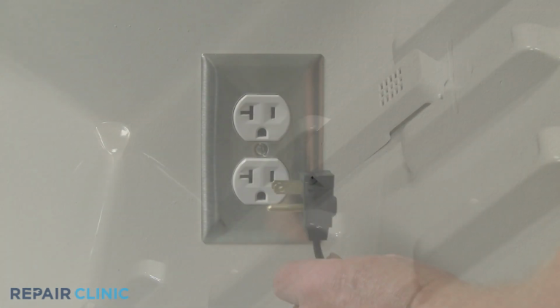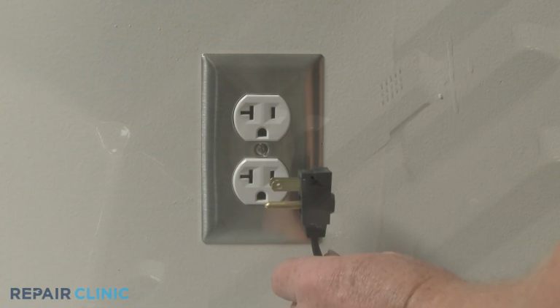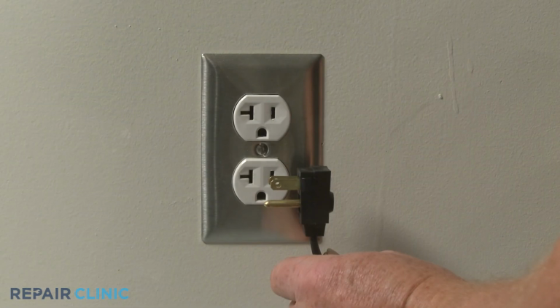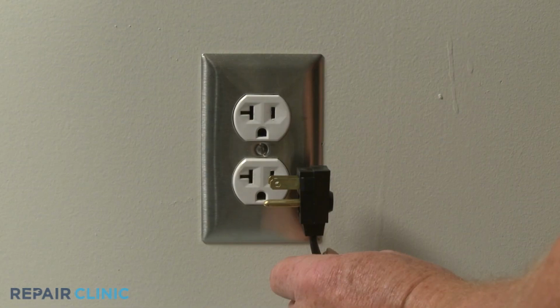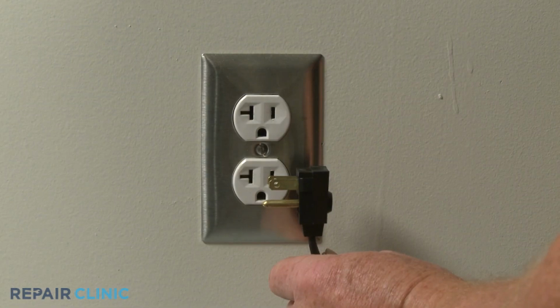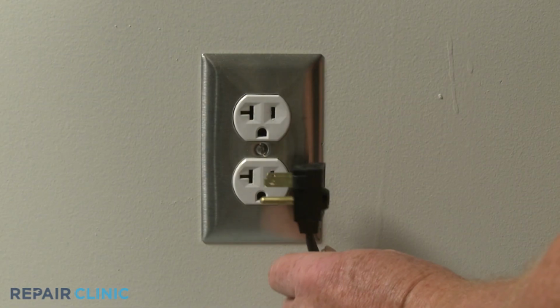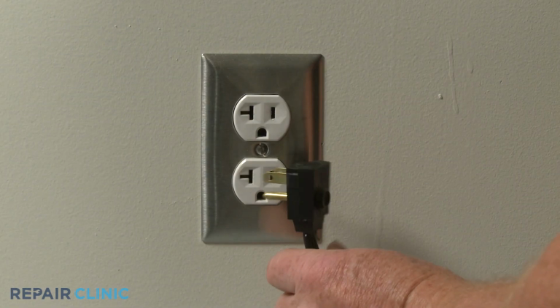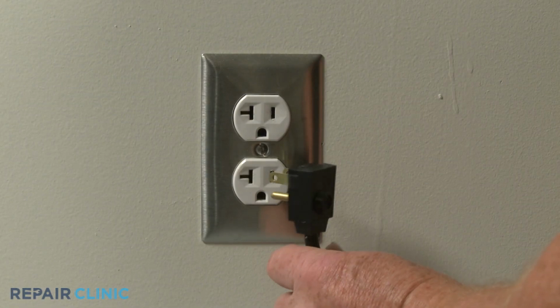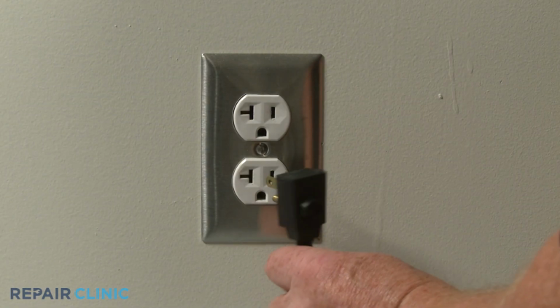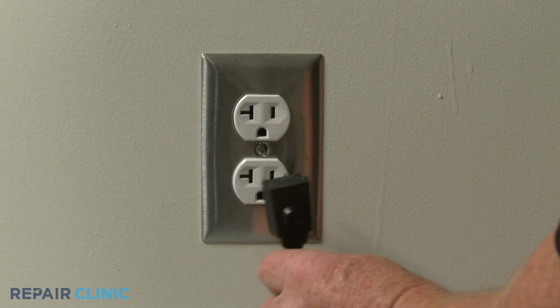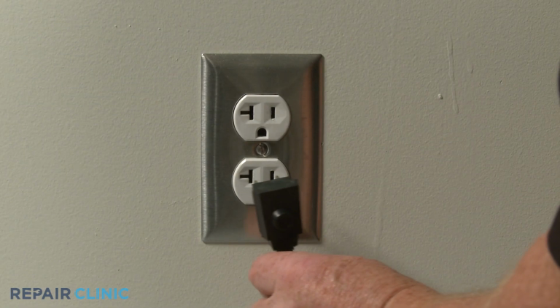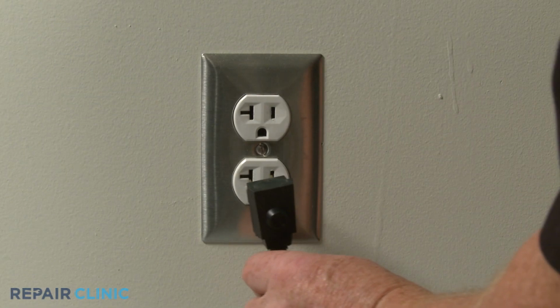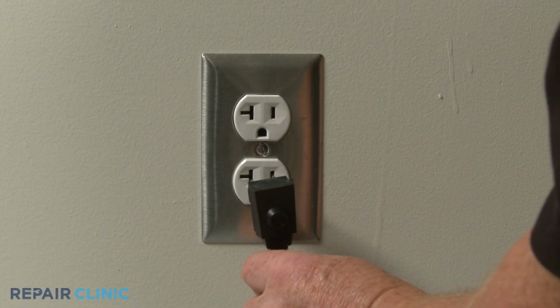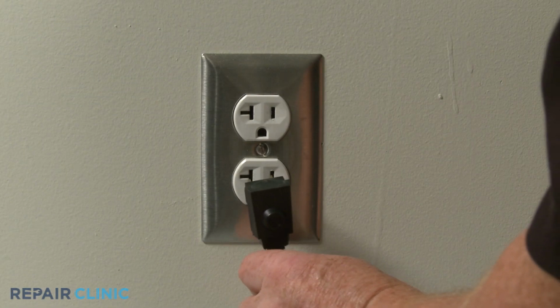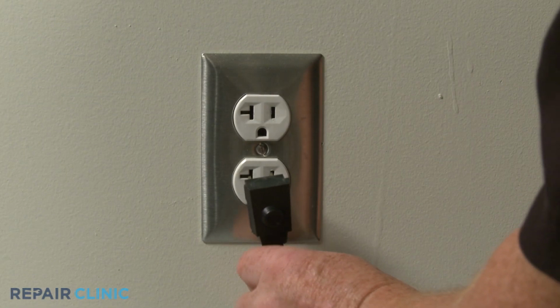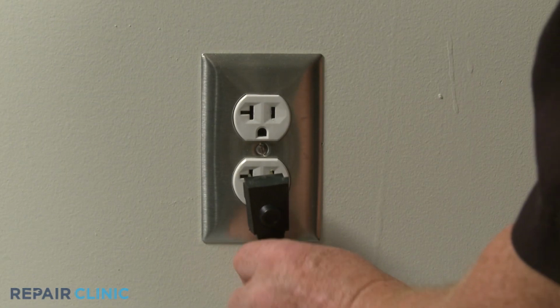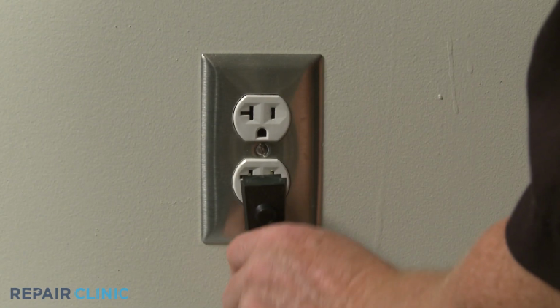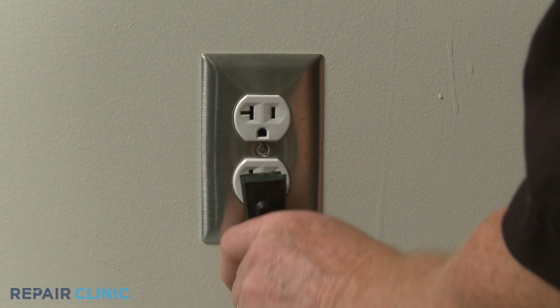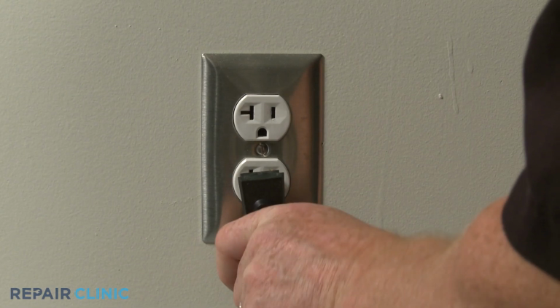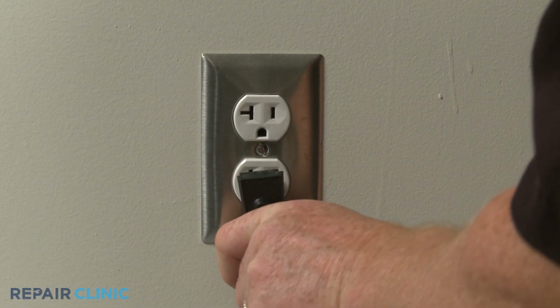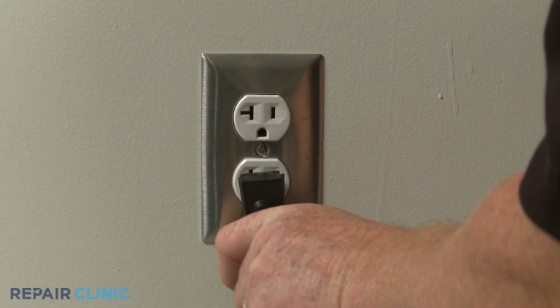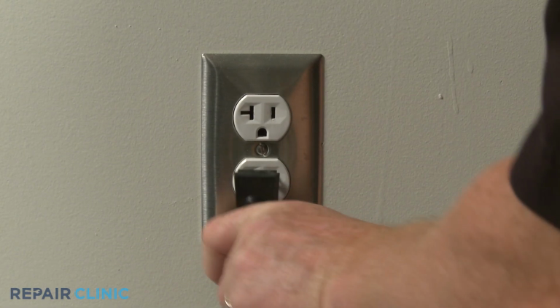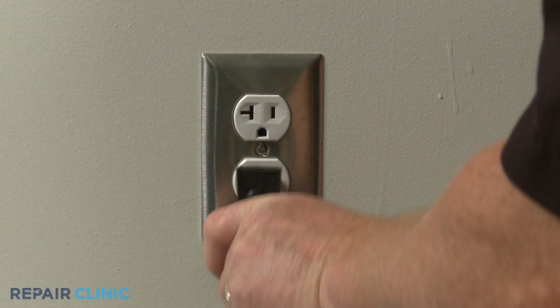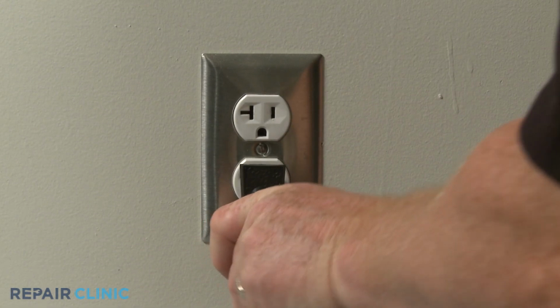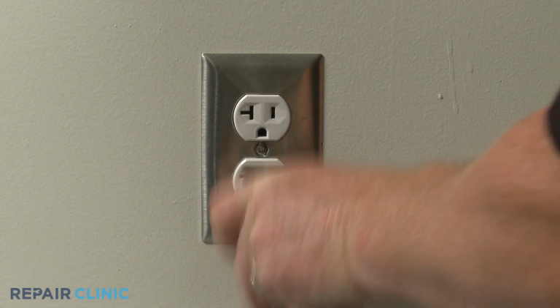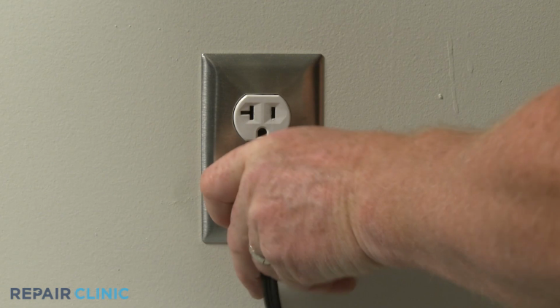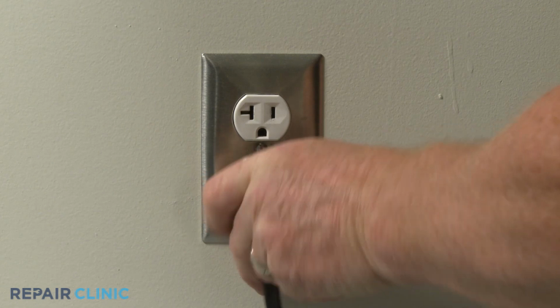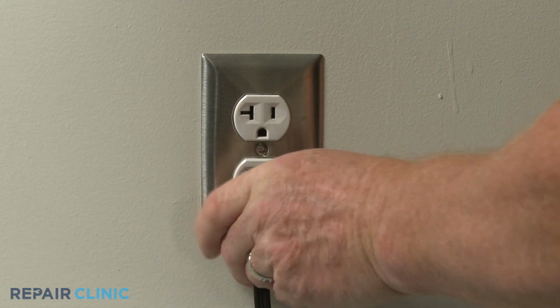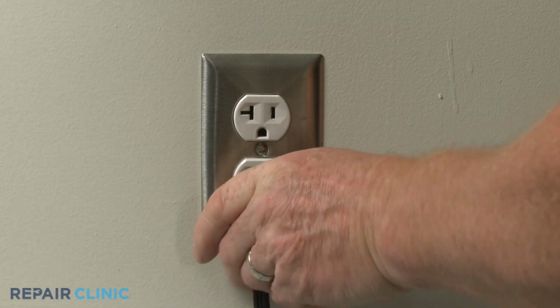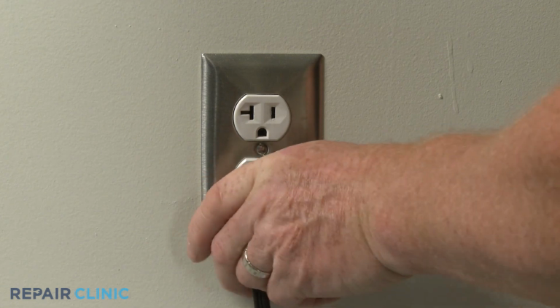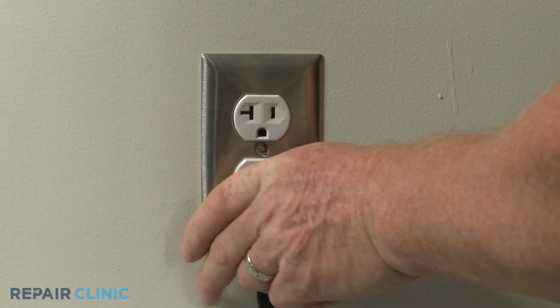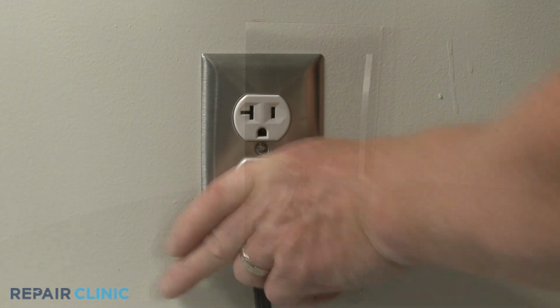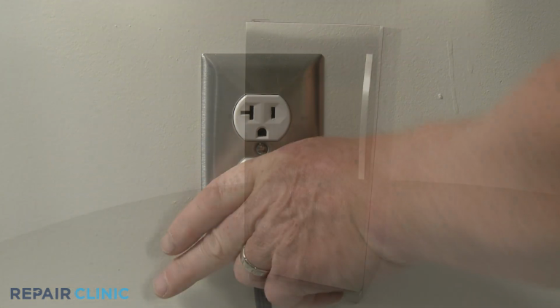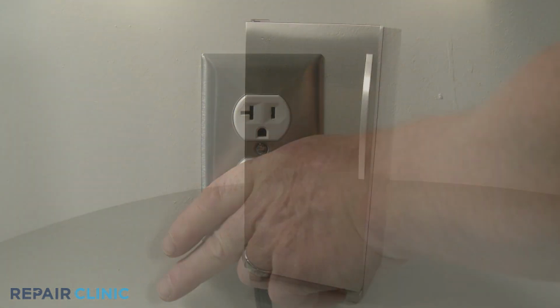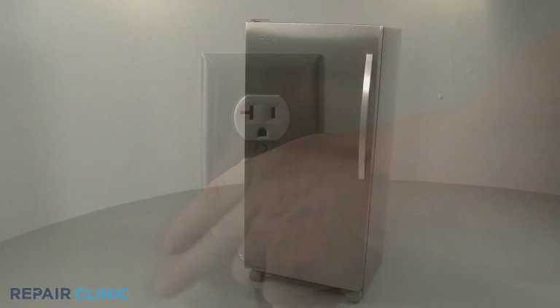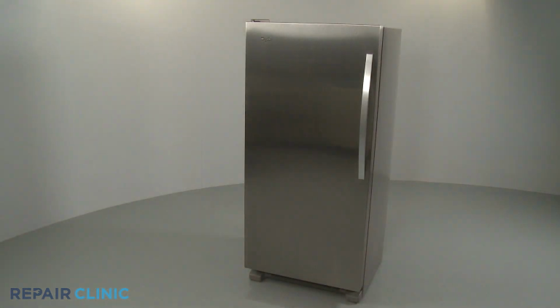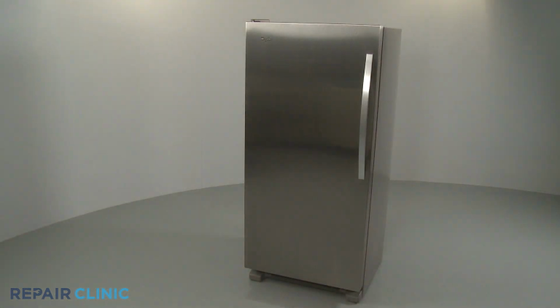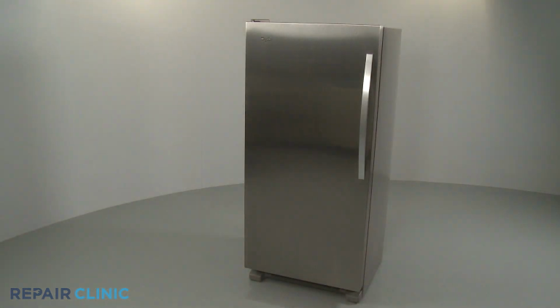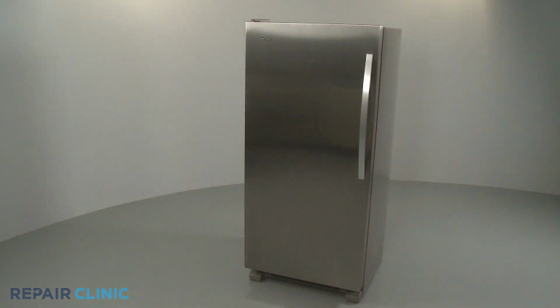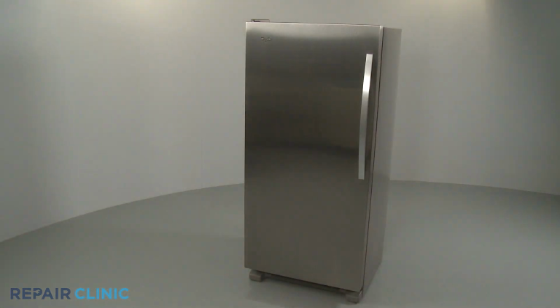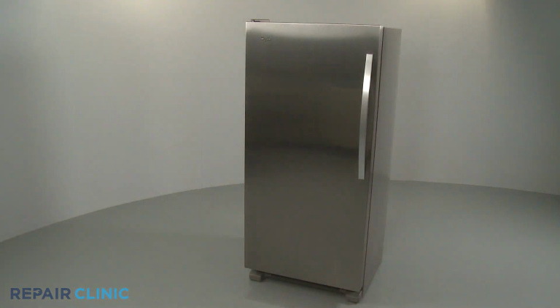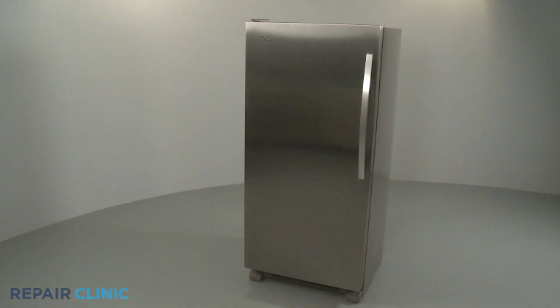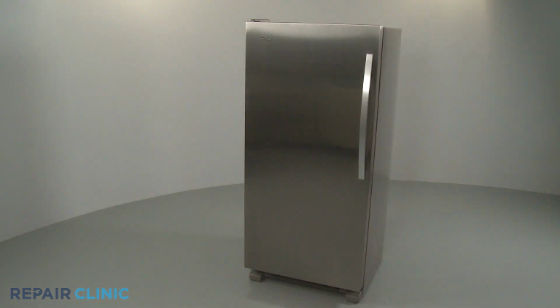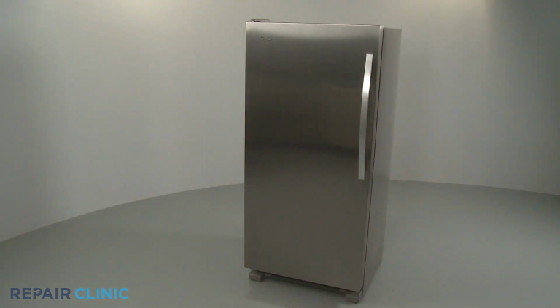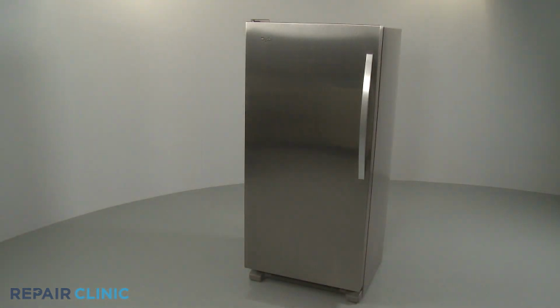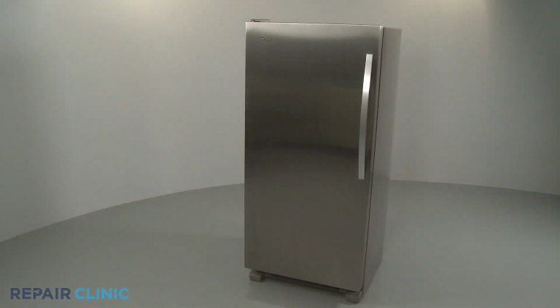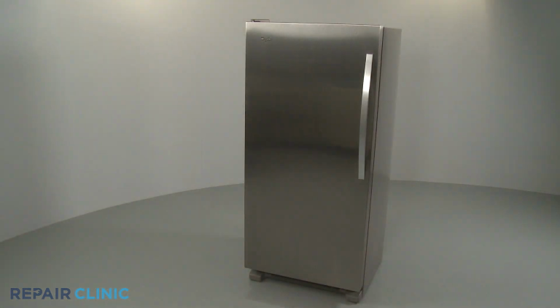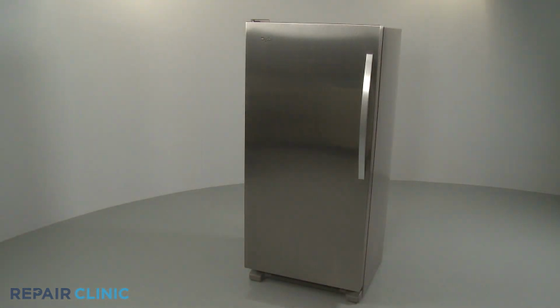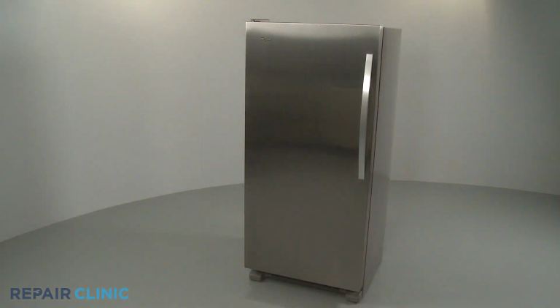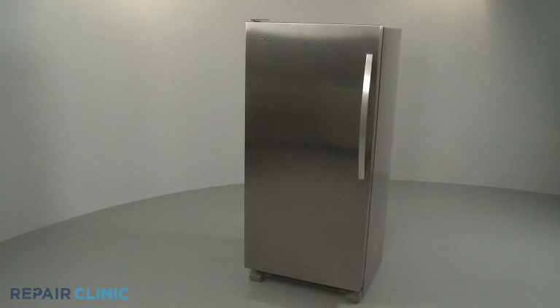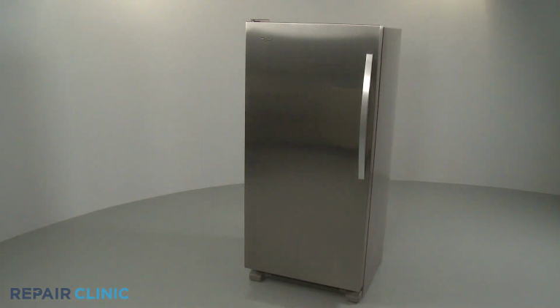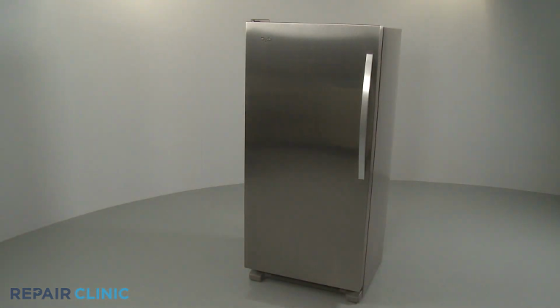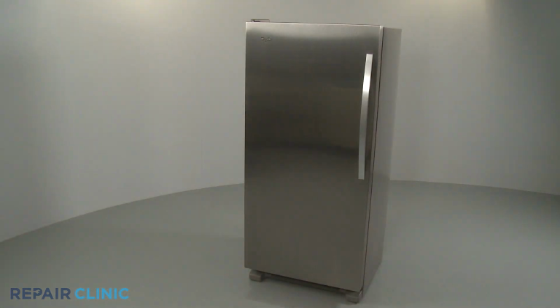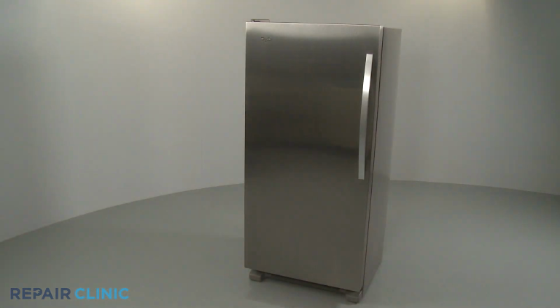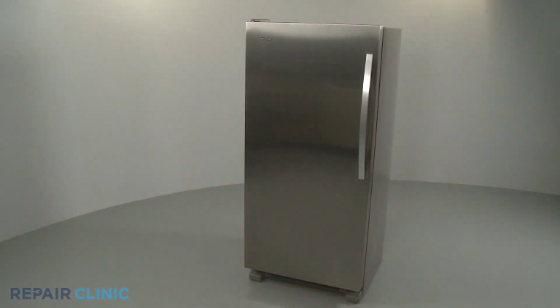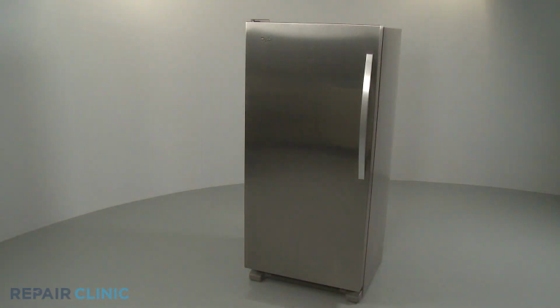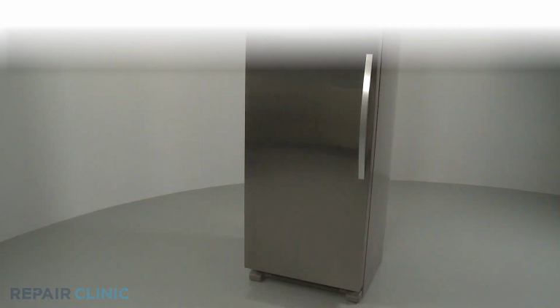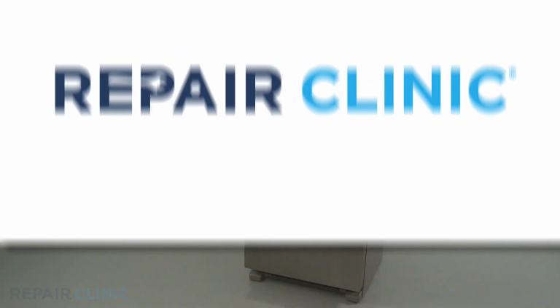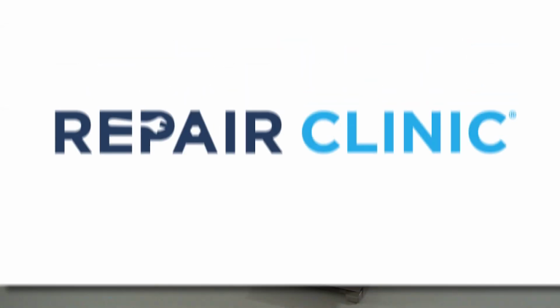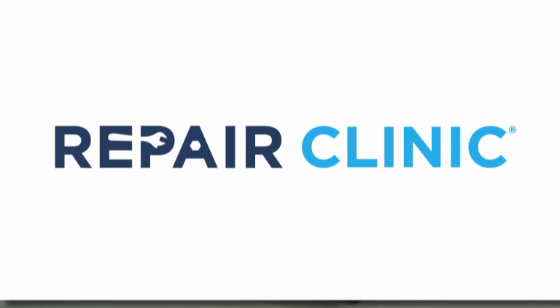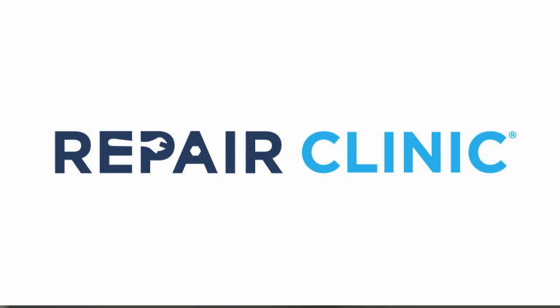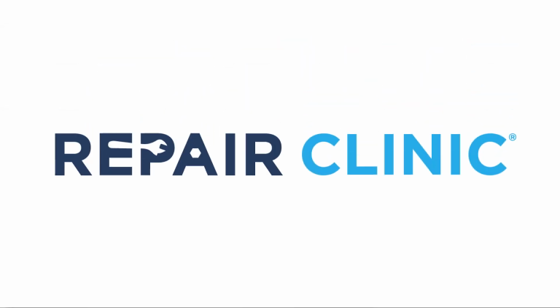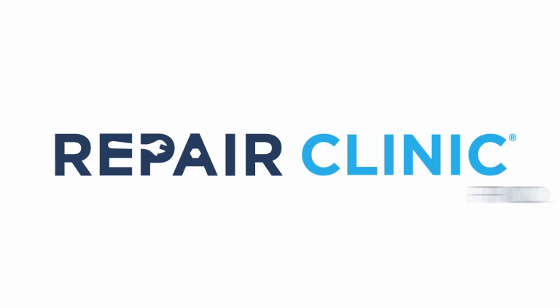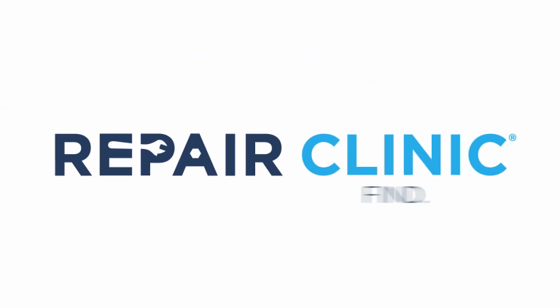Plug the power cord back in, and your freezer should be ready for use.